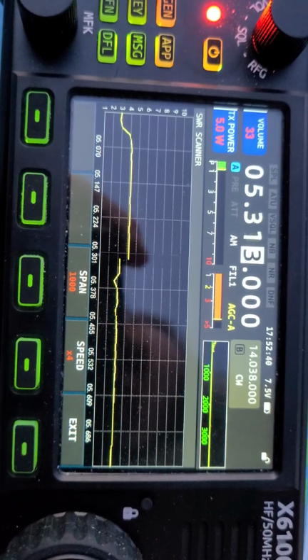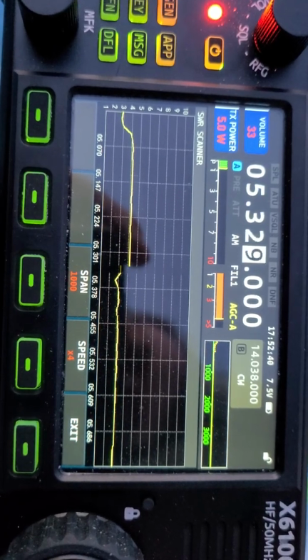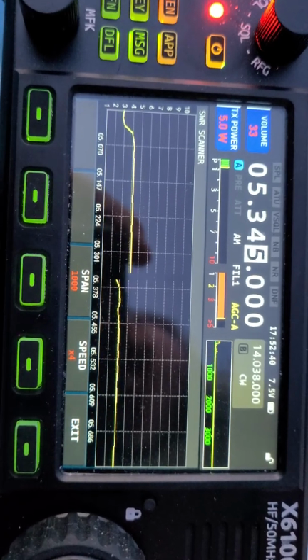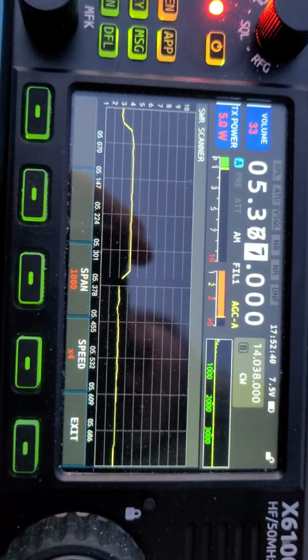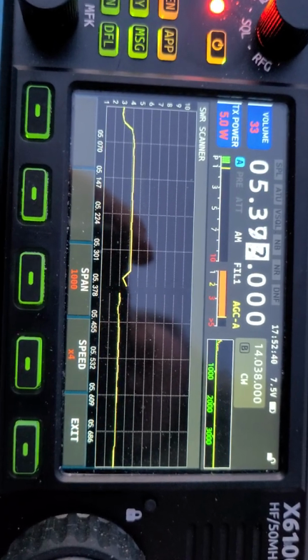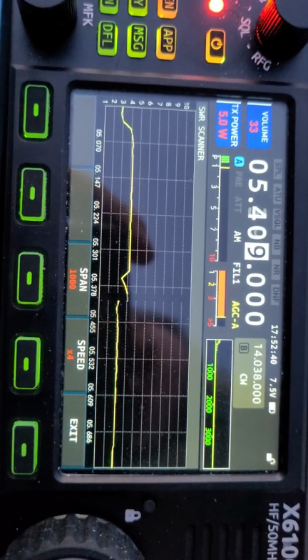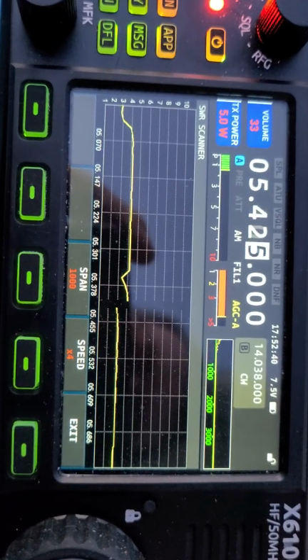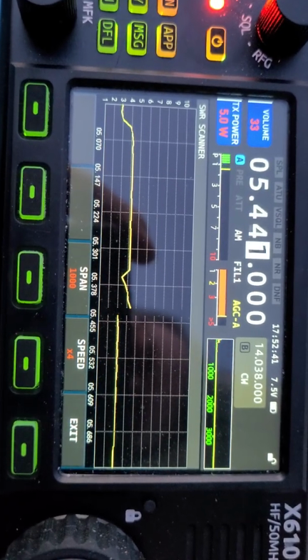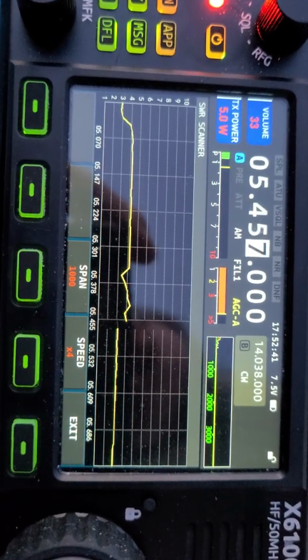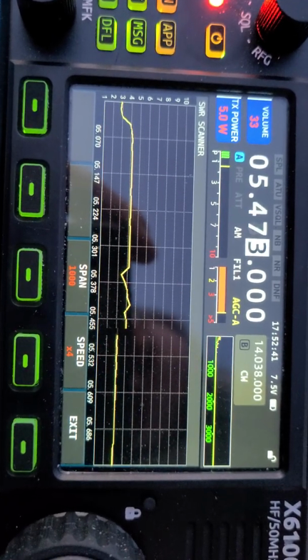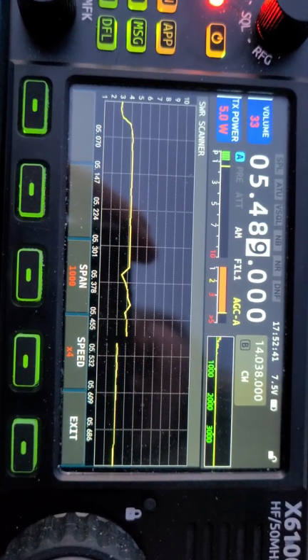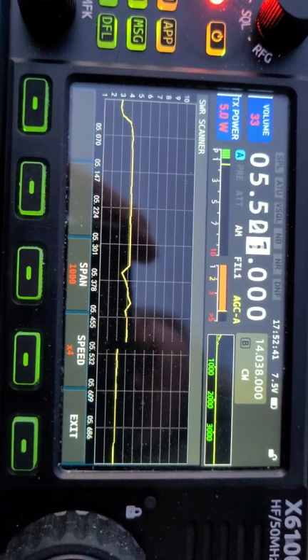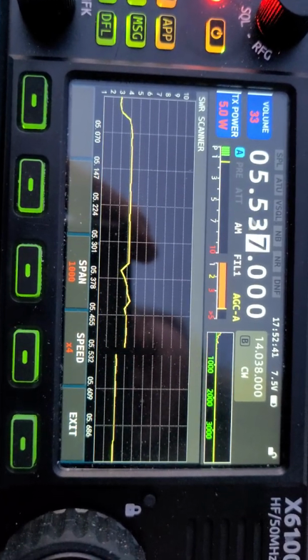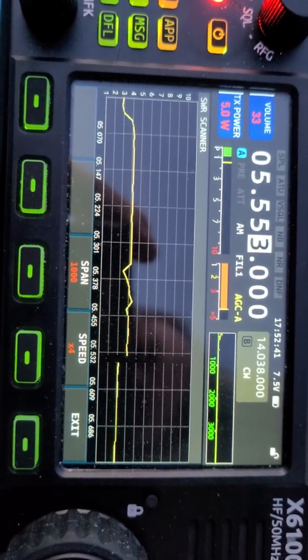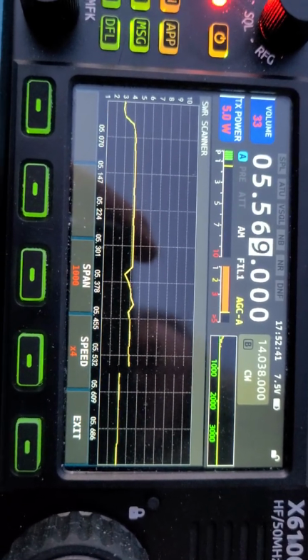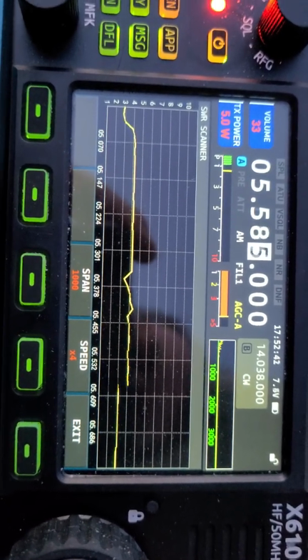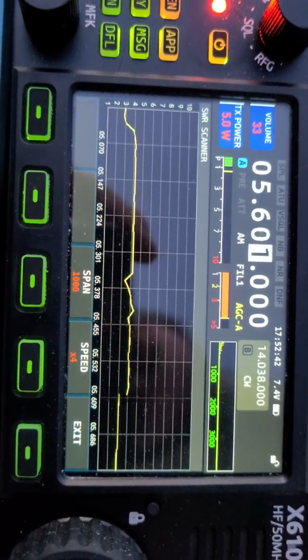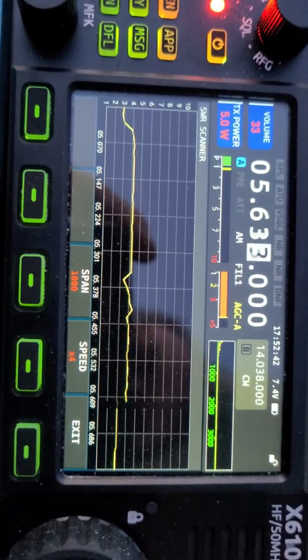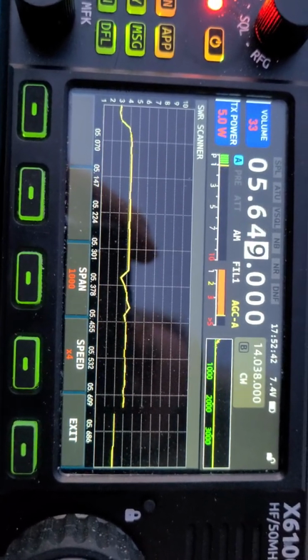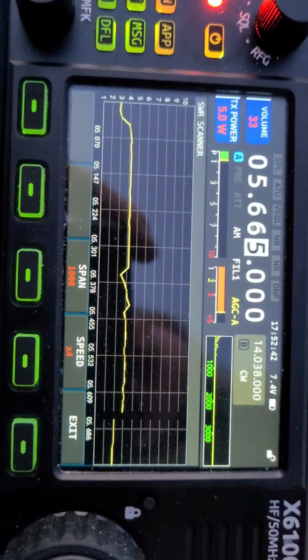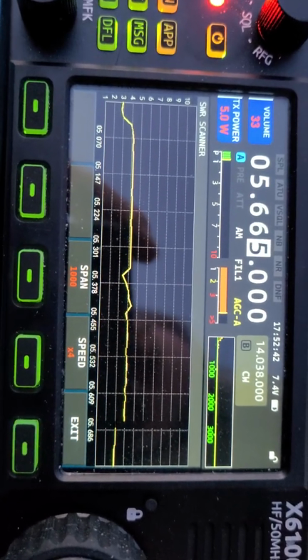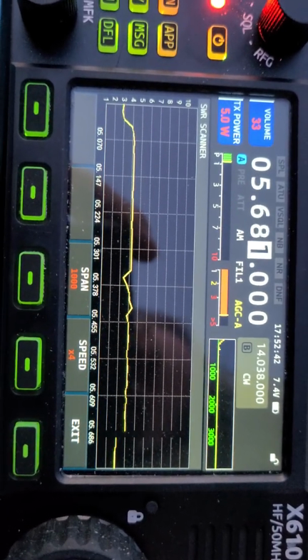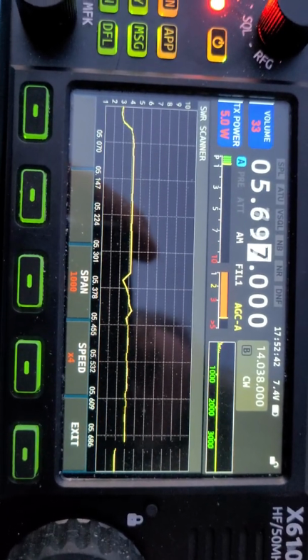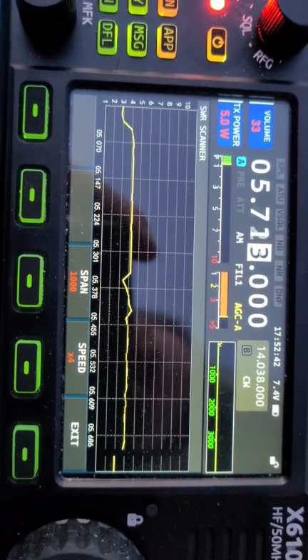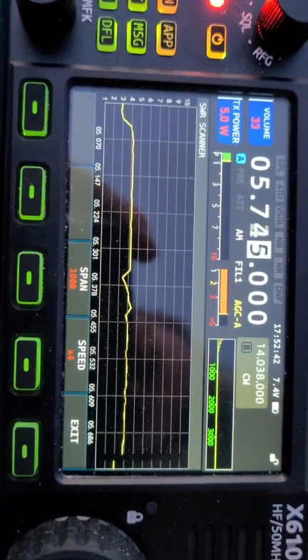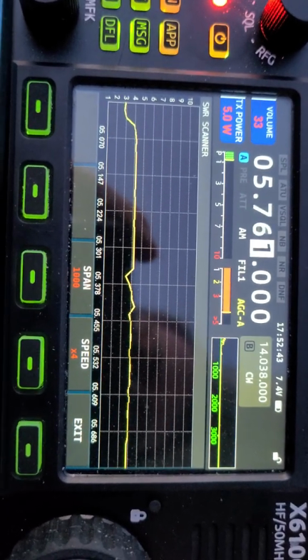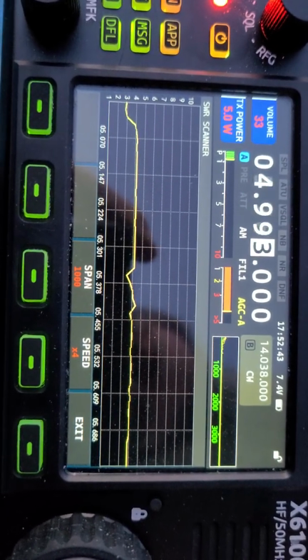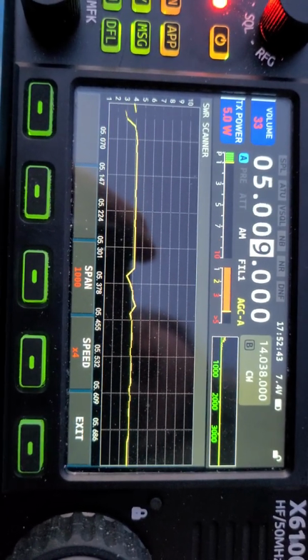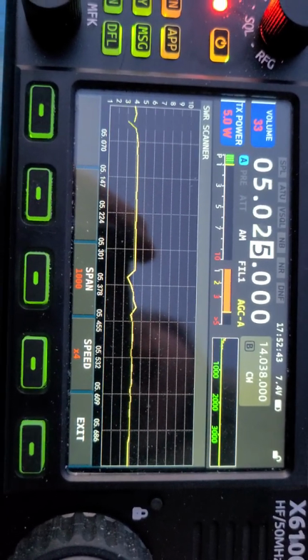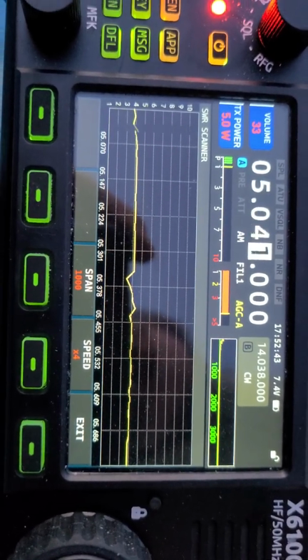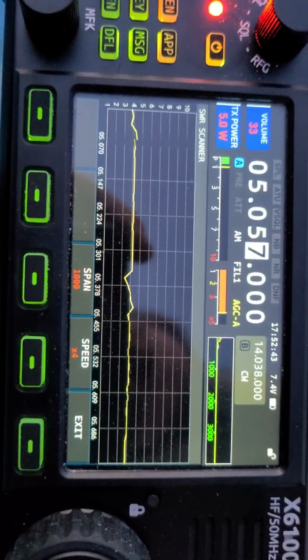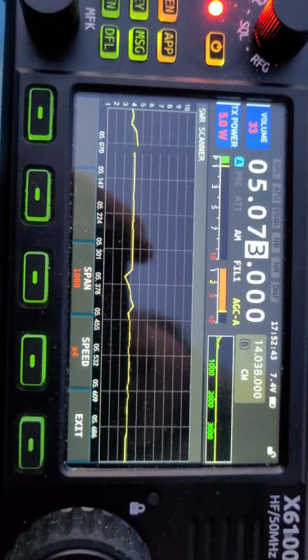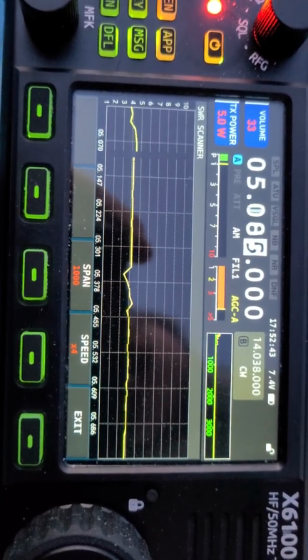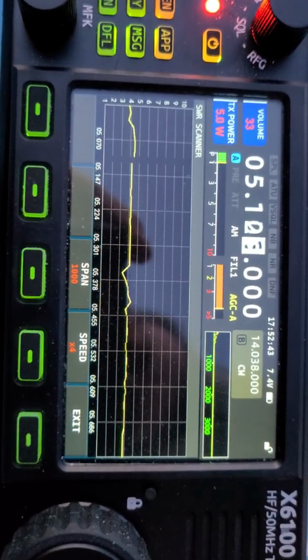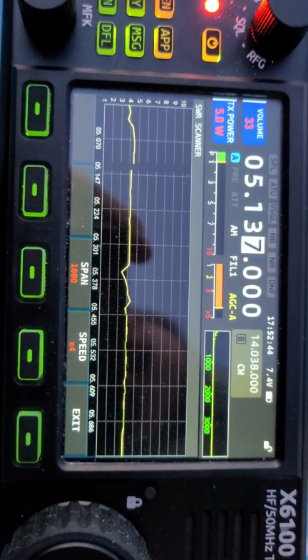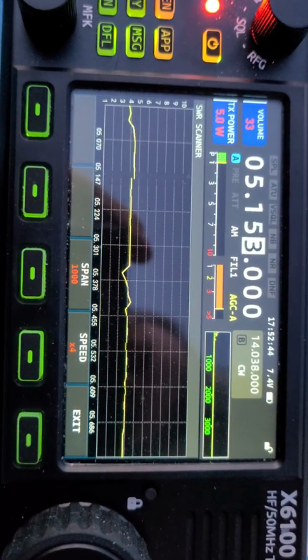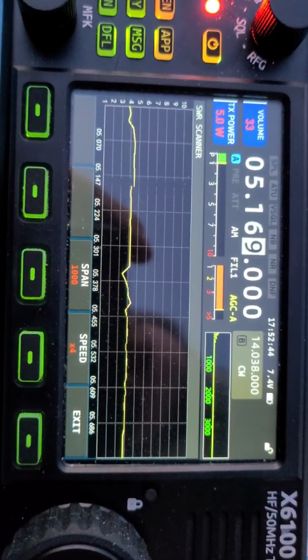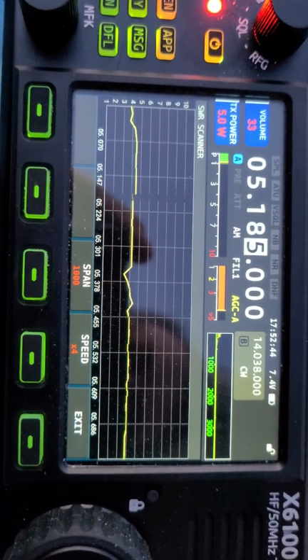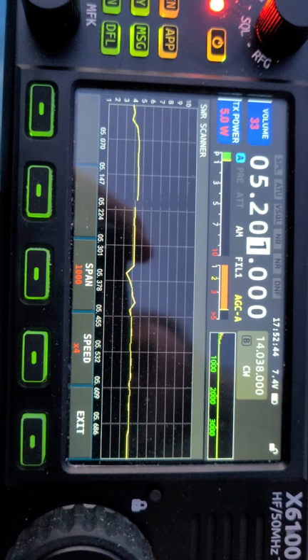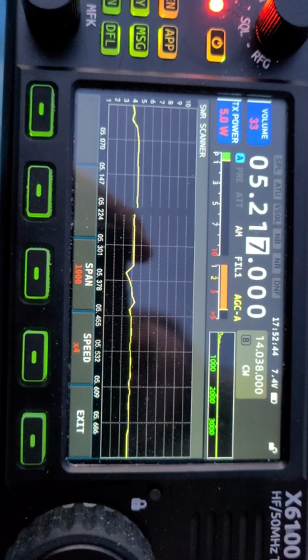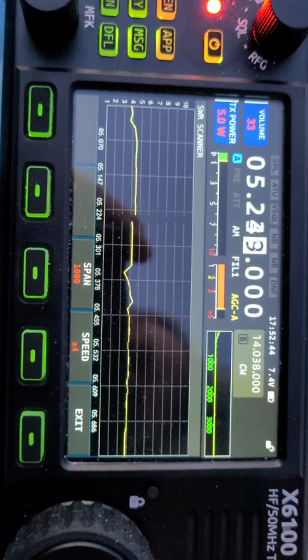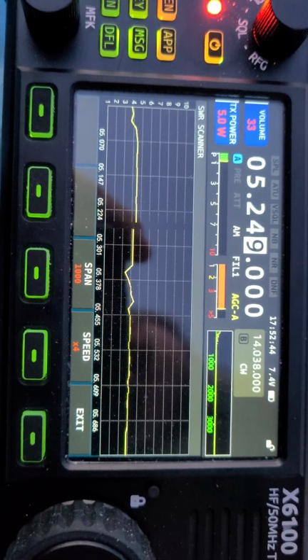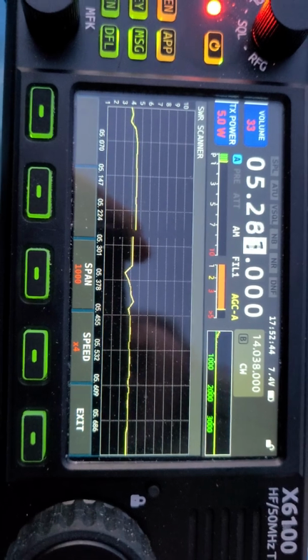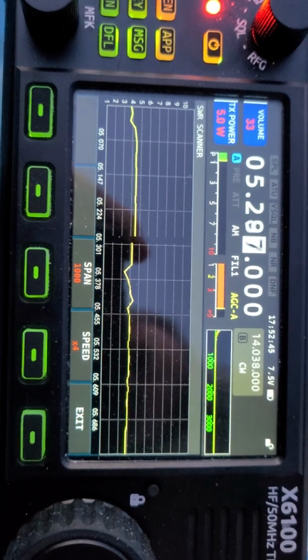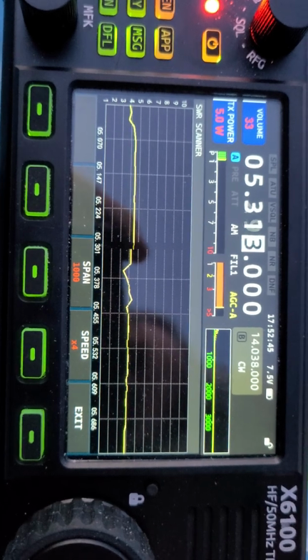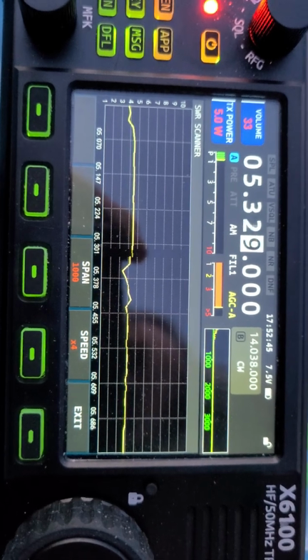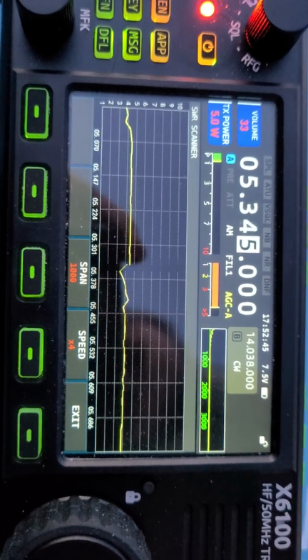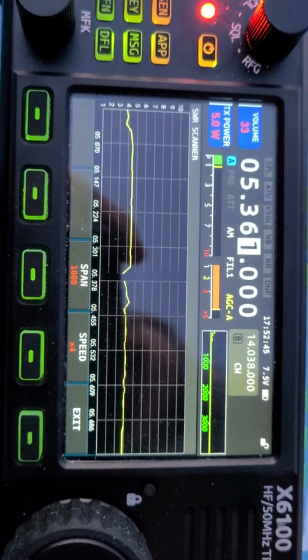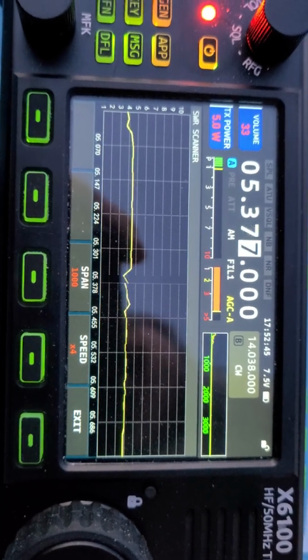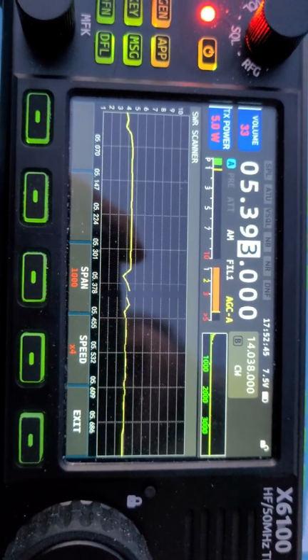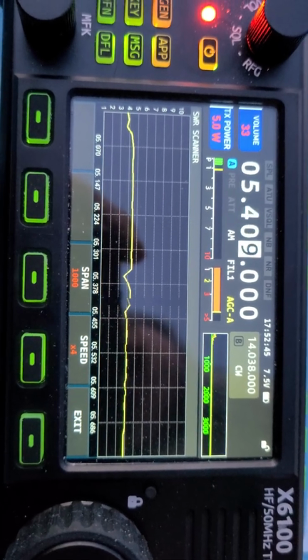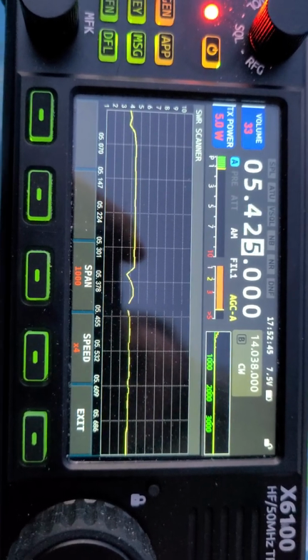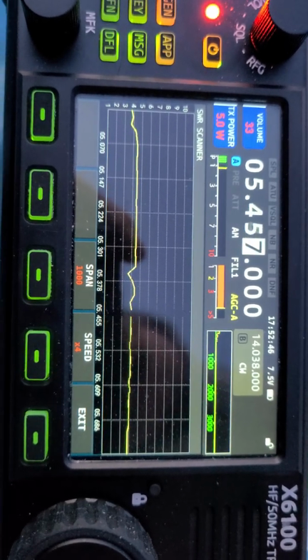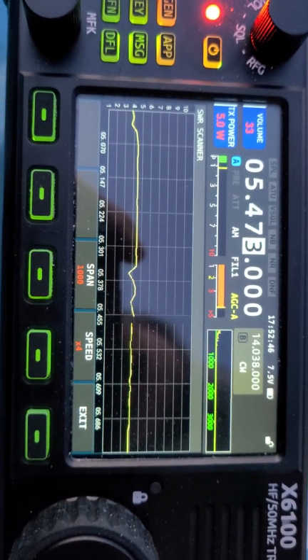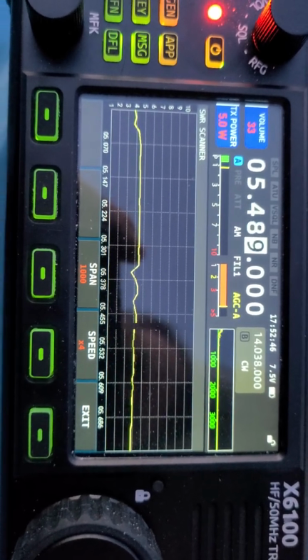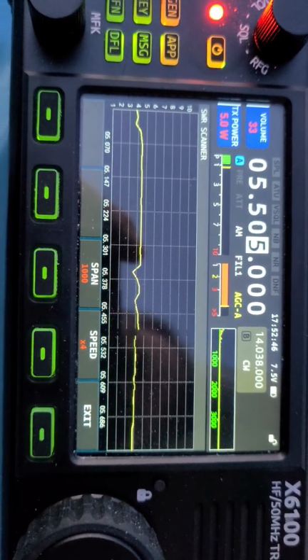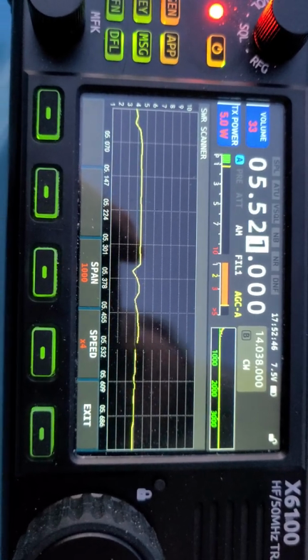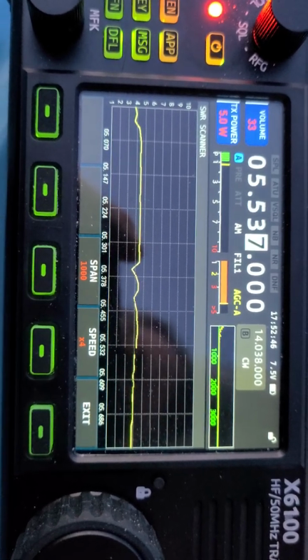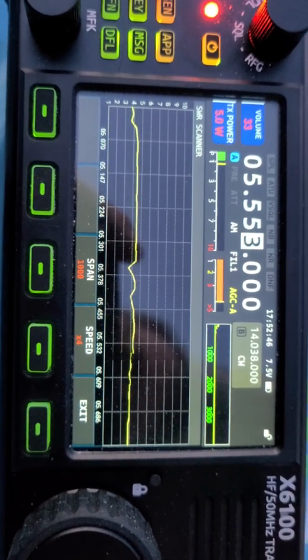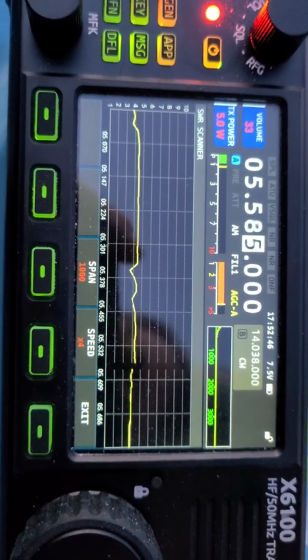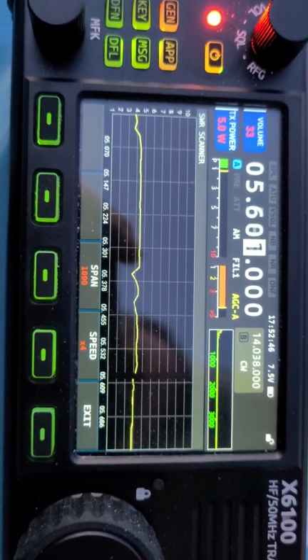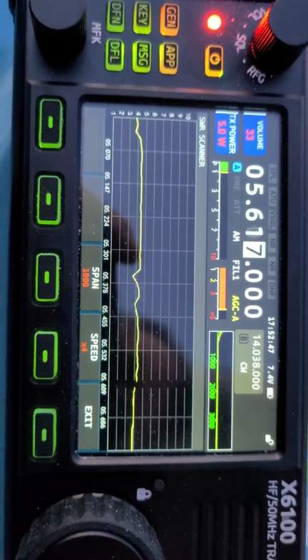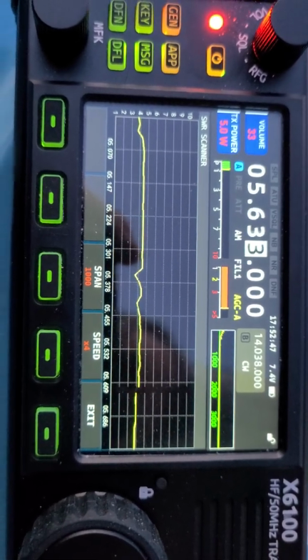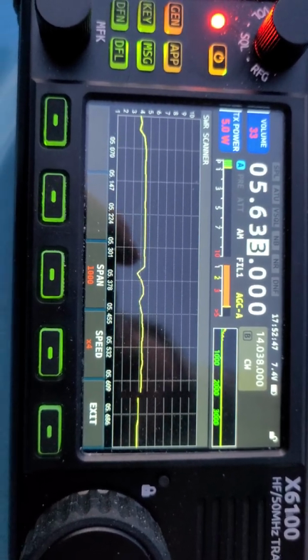On 60 meters the SWR is a little bit higher, so it may or may not perform very well on 60.